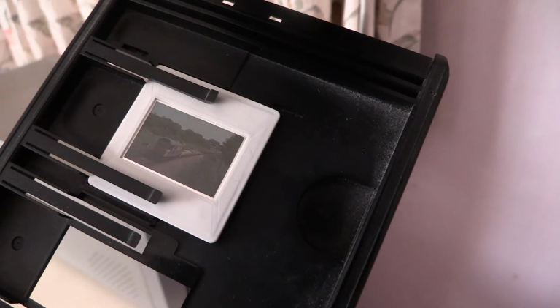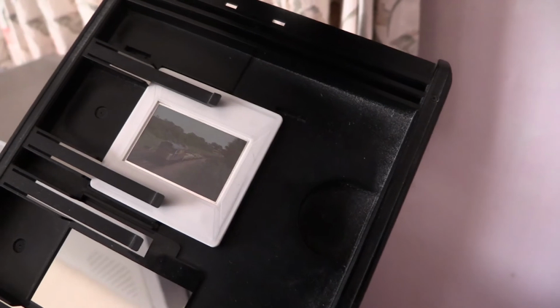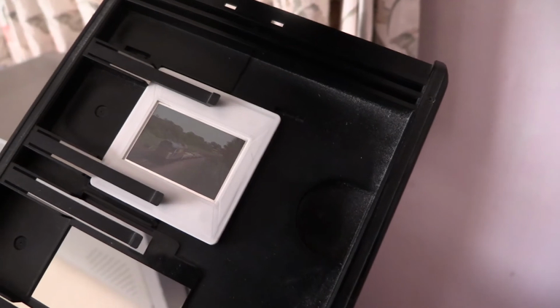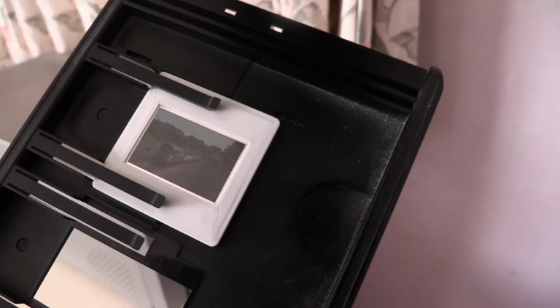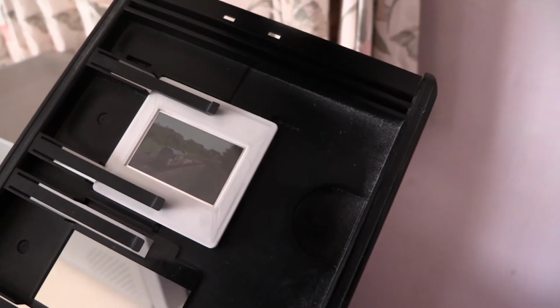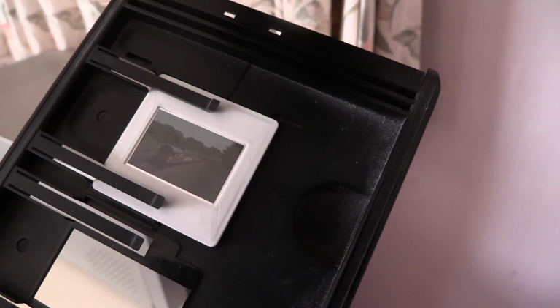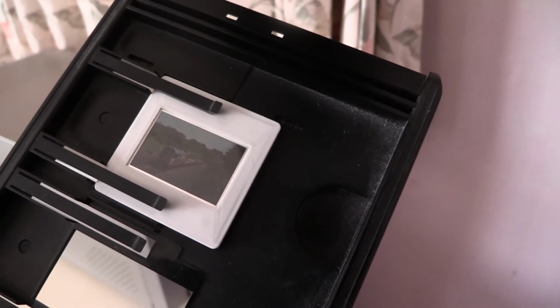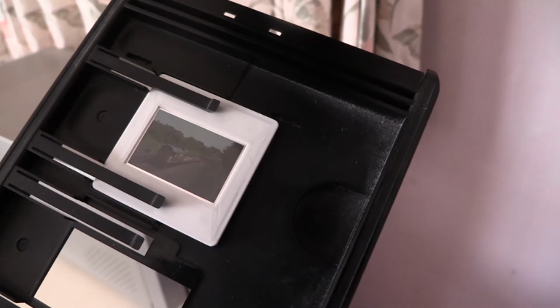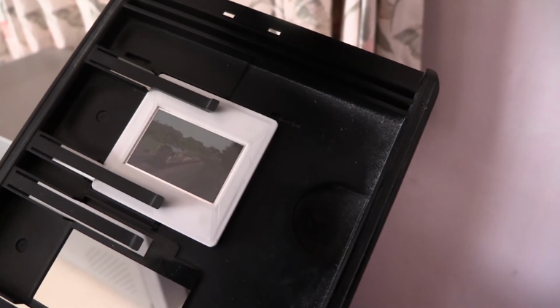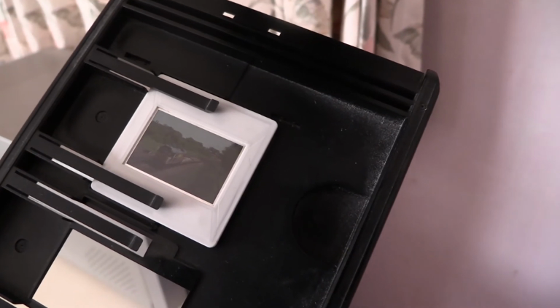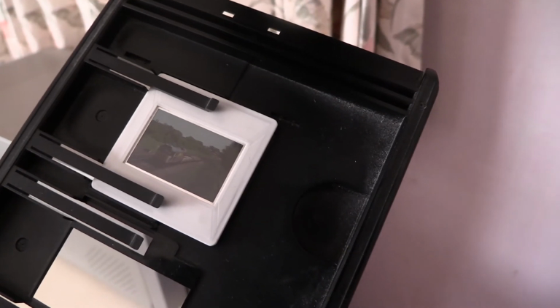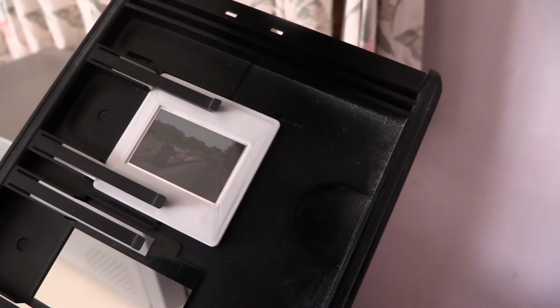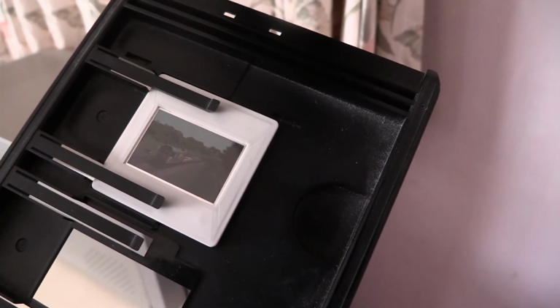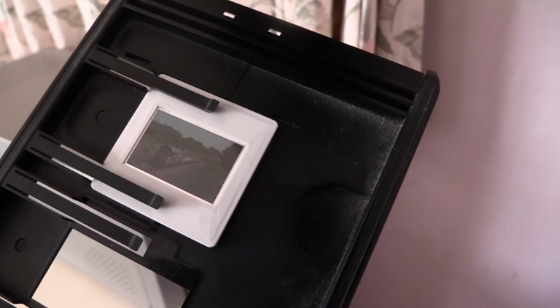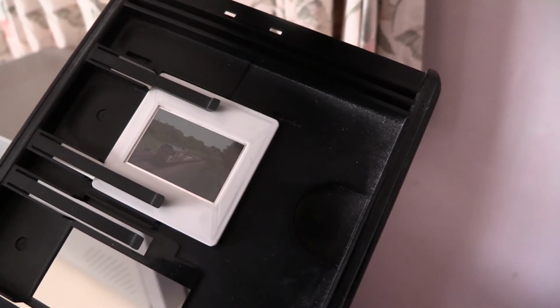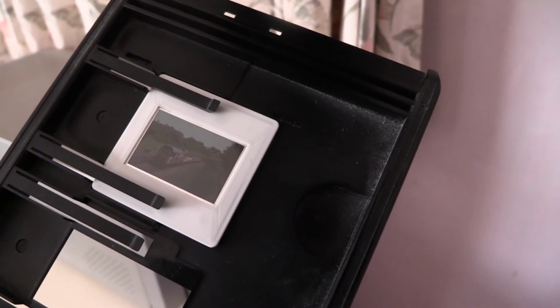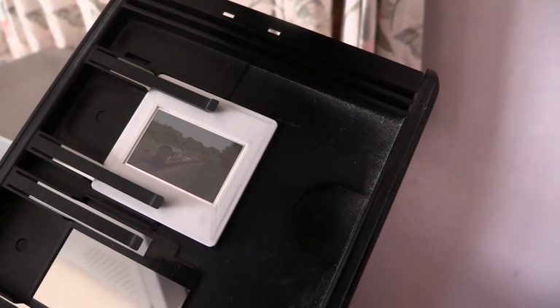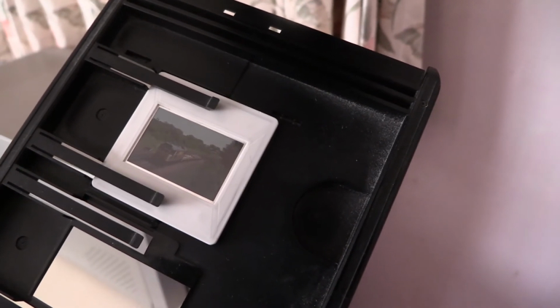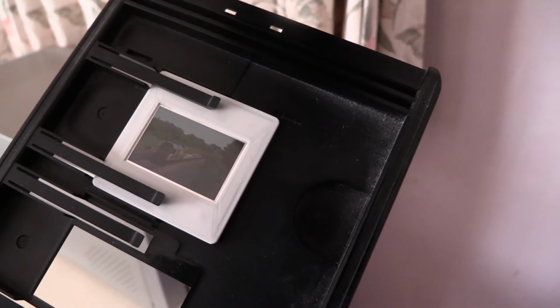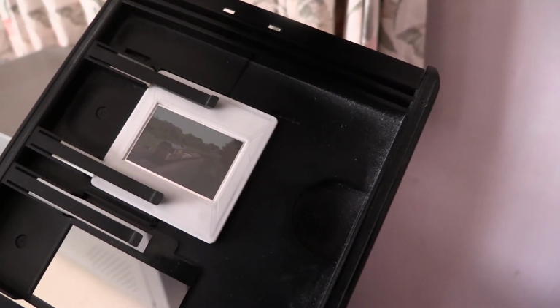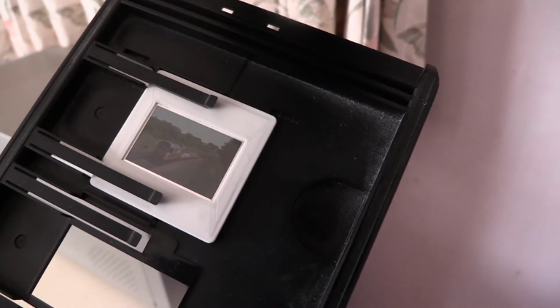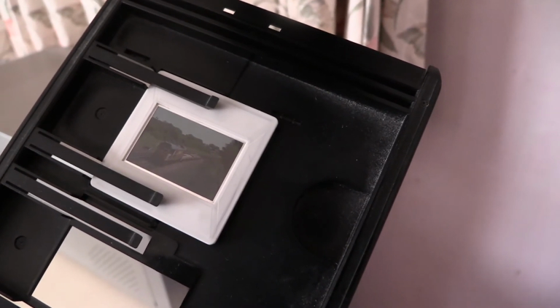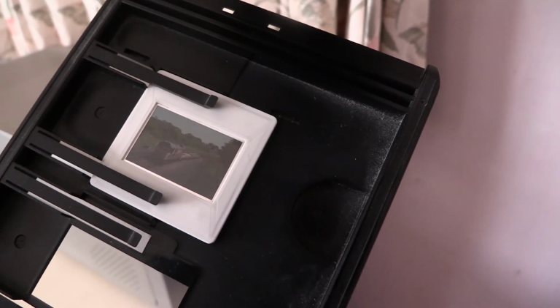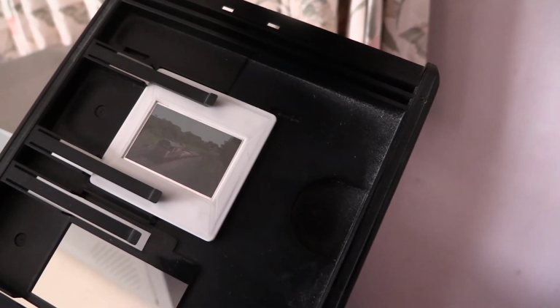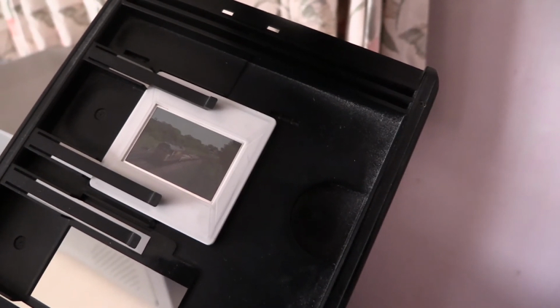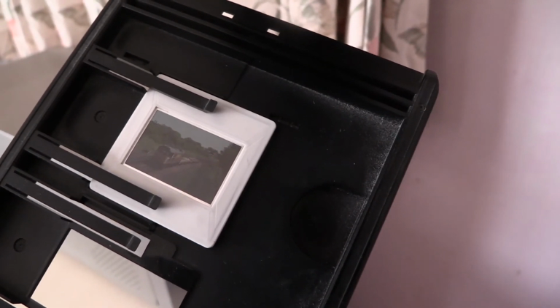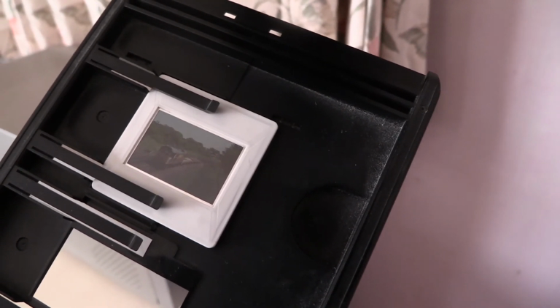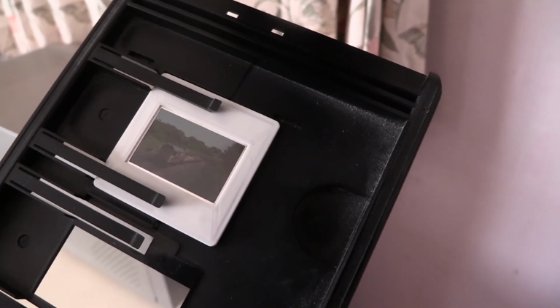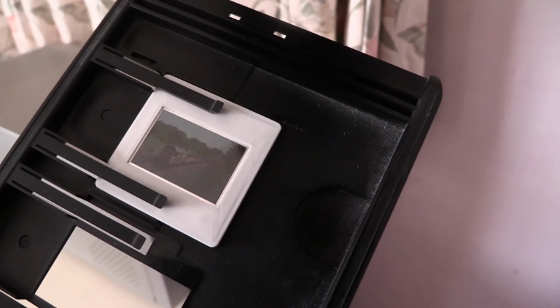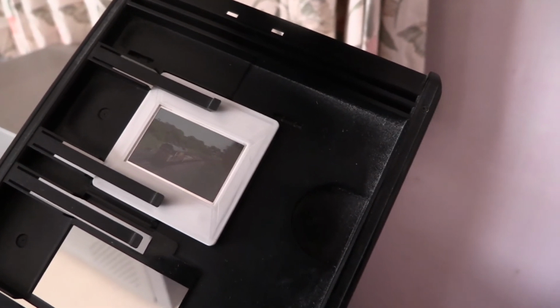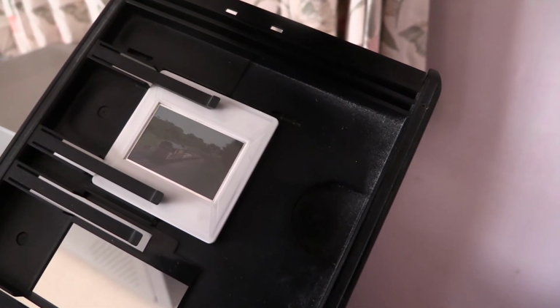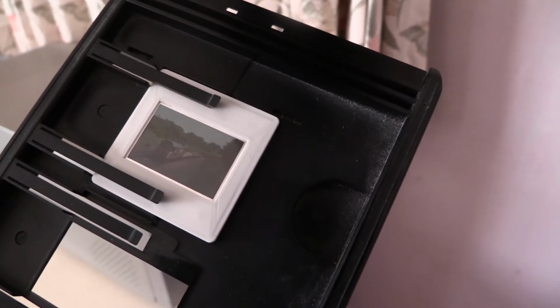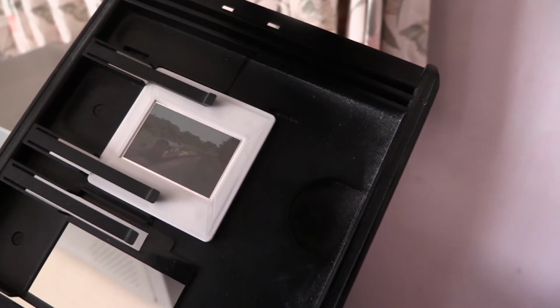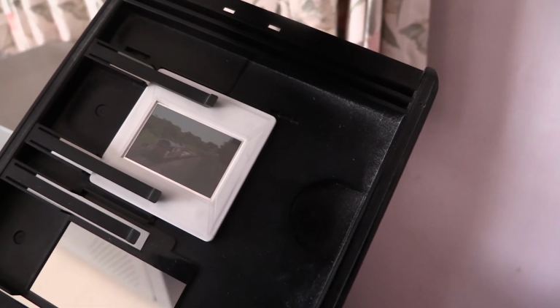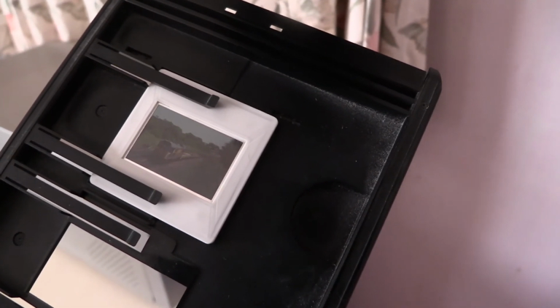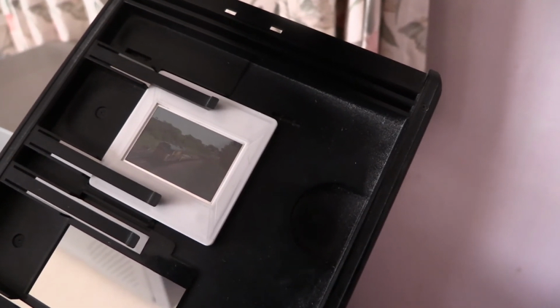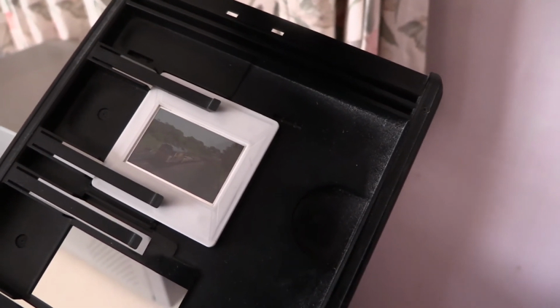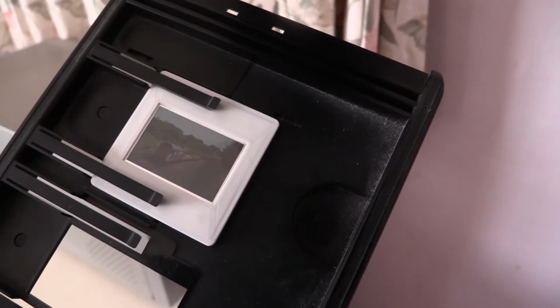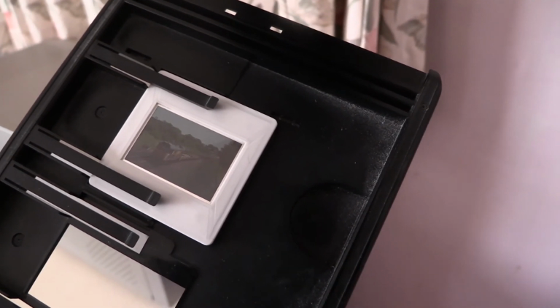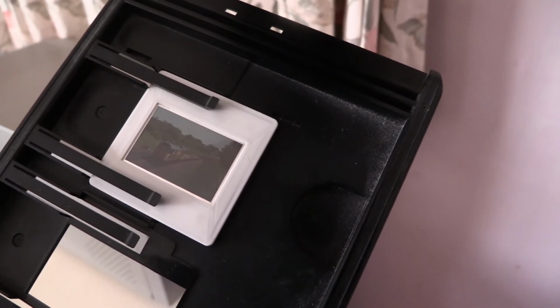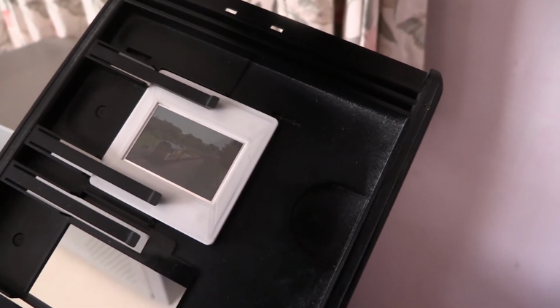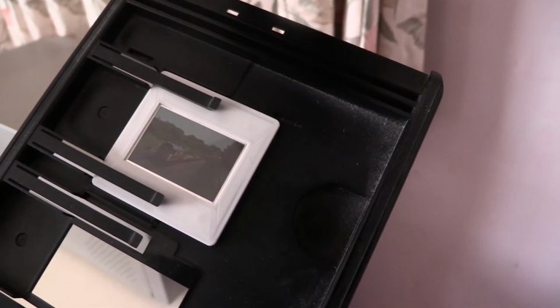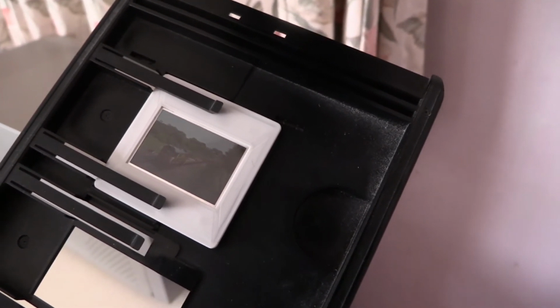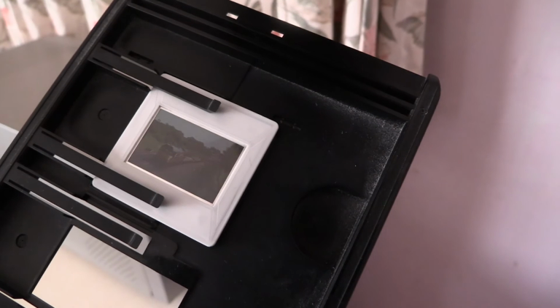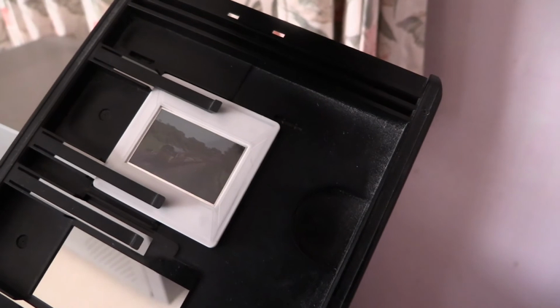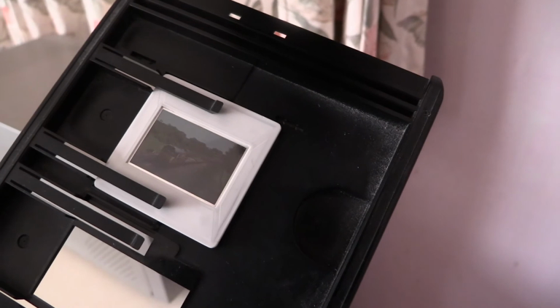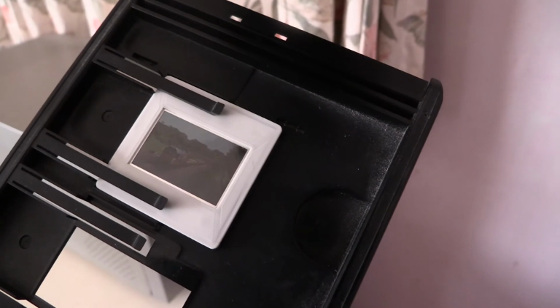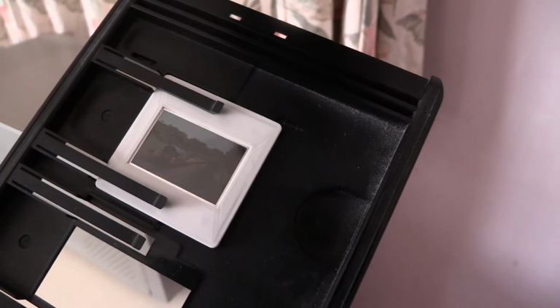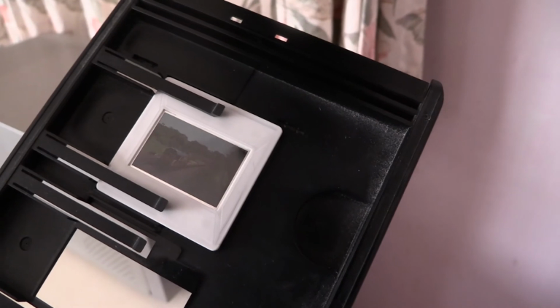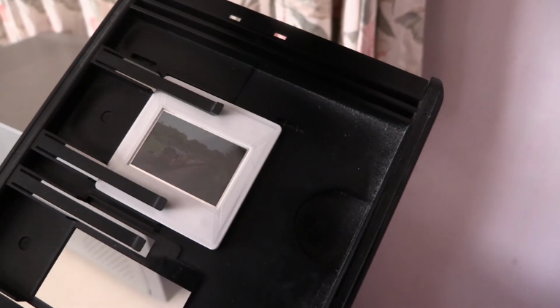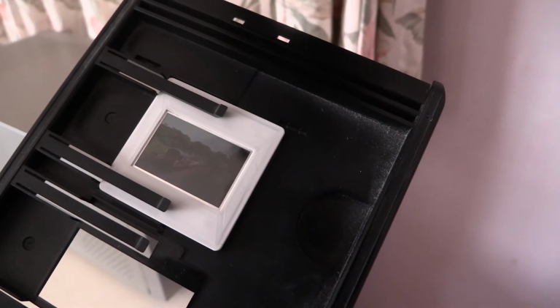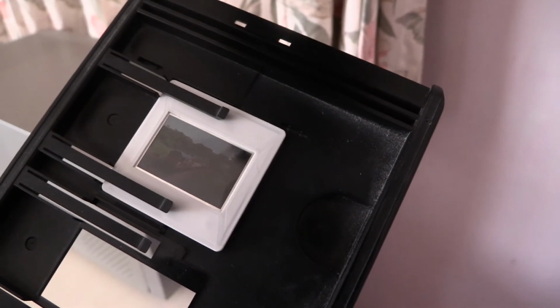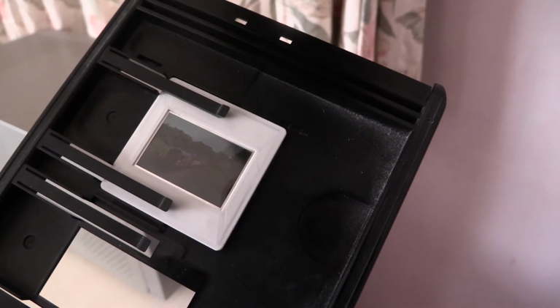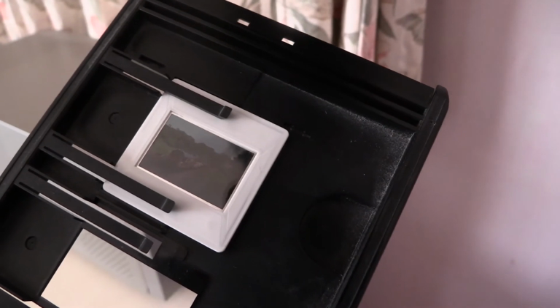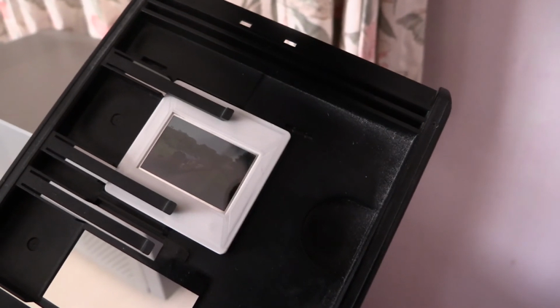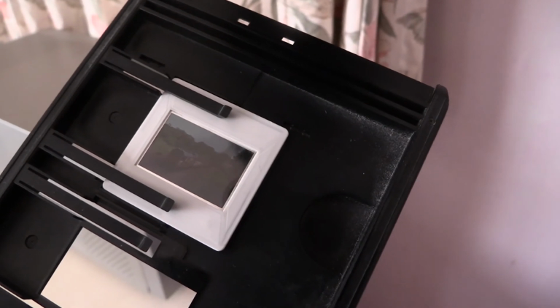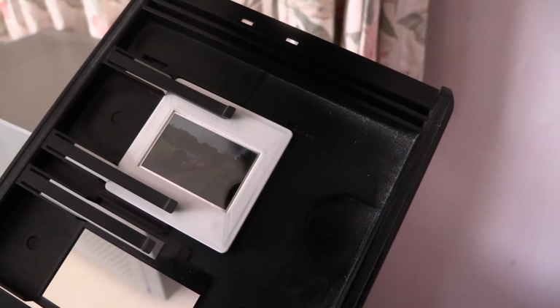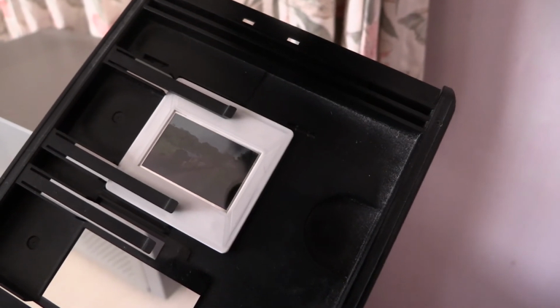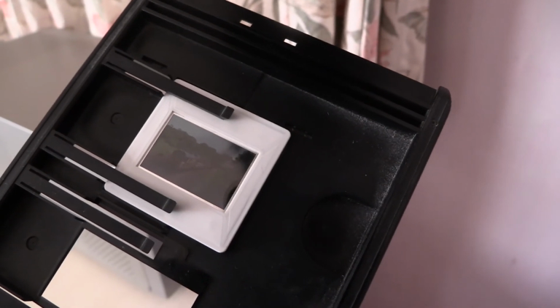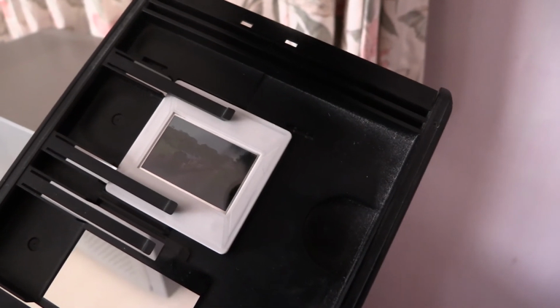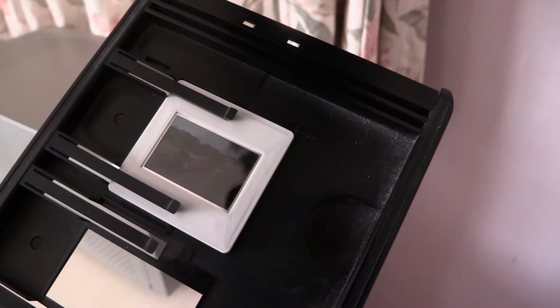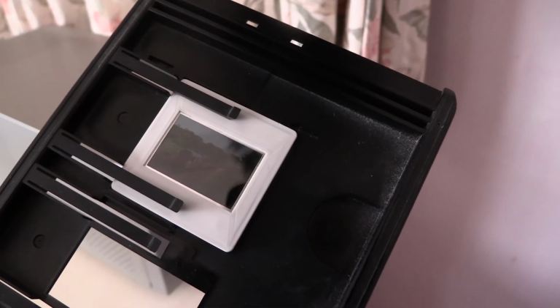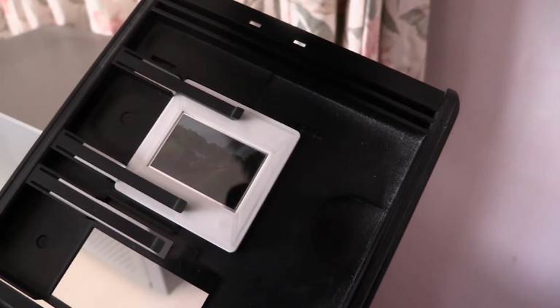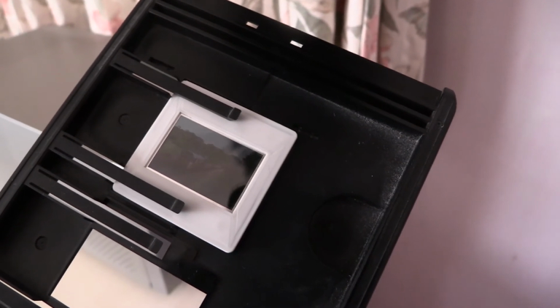I've placed the slide in the slide holder. I'm now going to feed it into the scanner, then we'll be ready to scan.